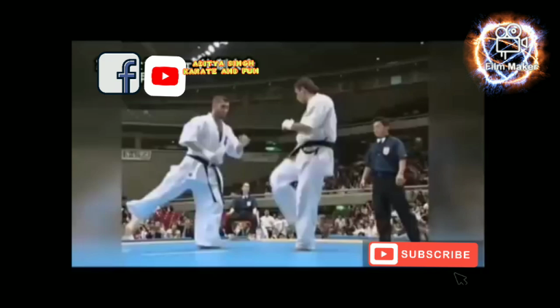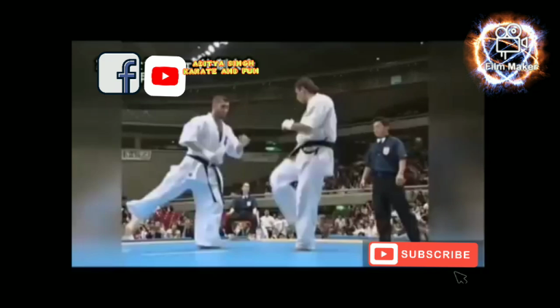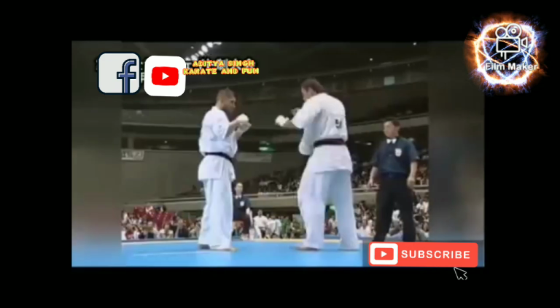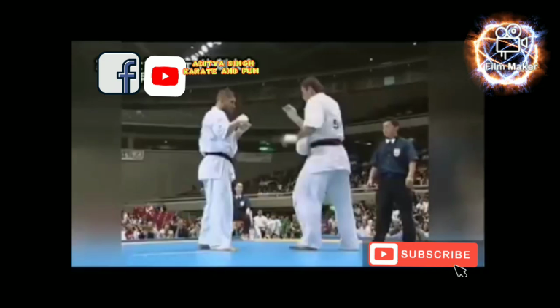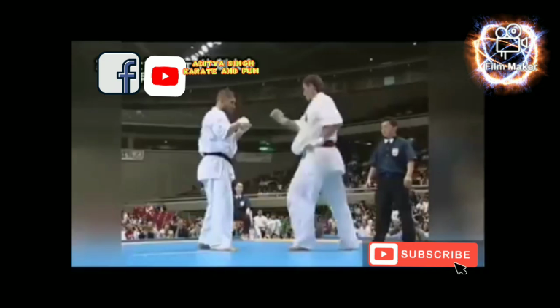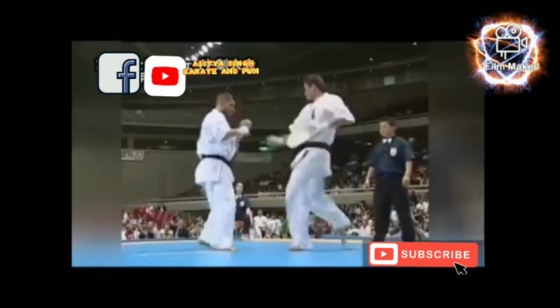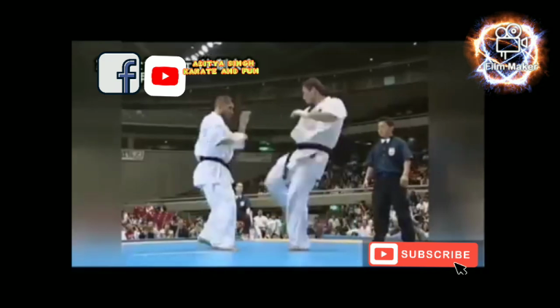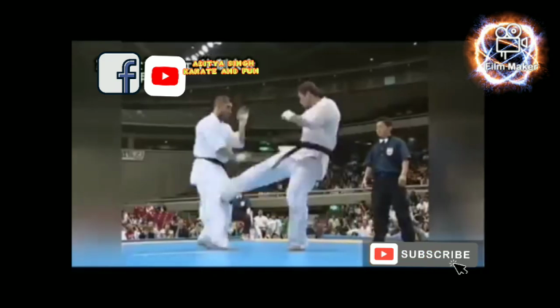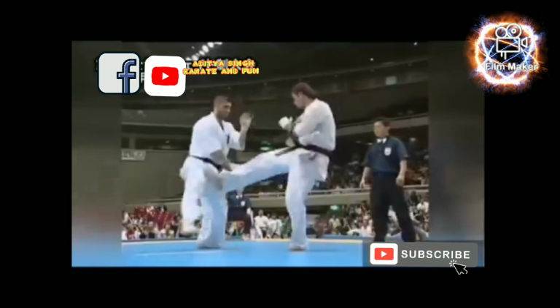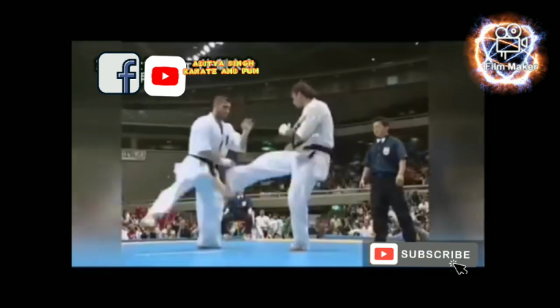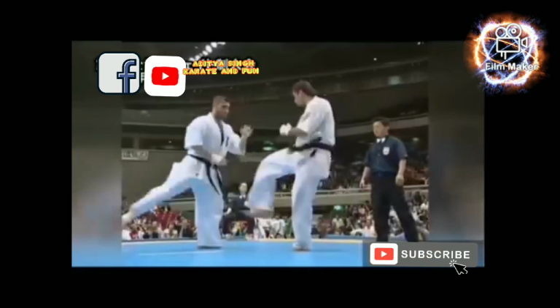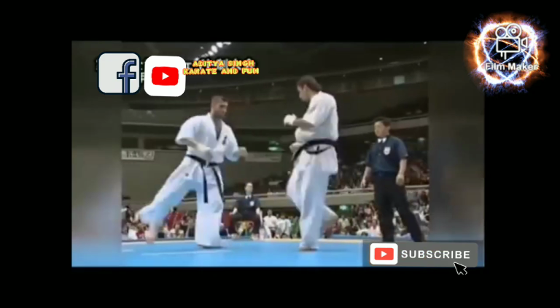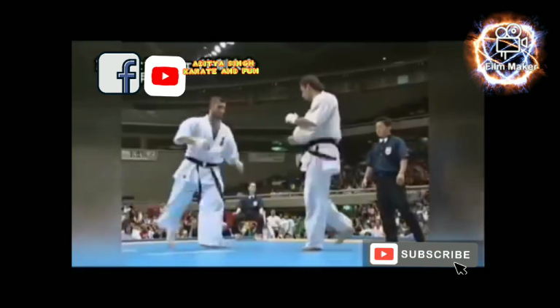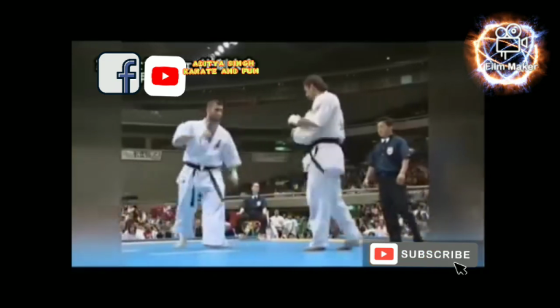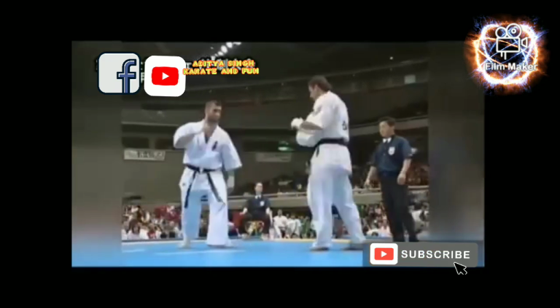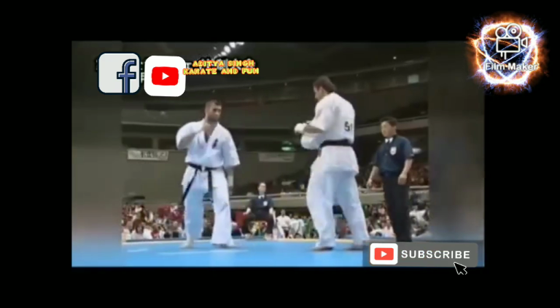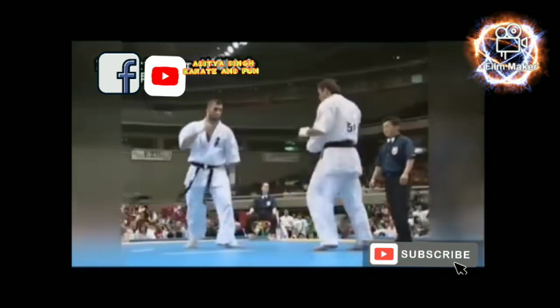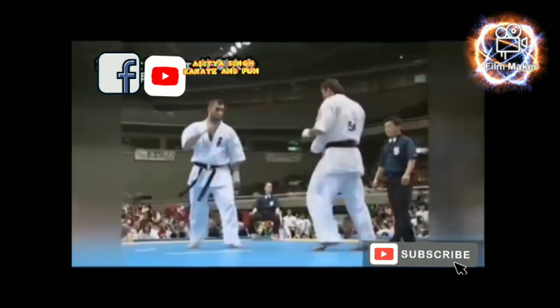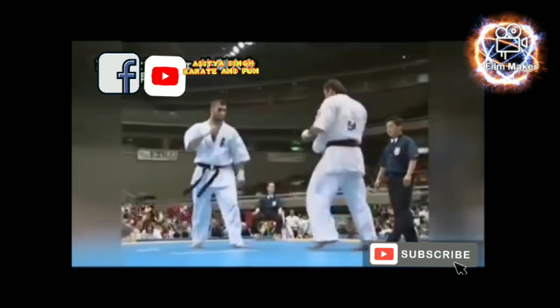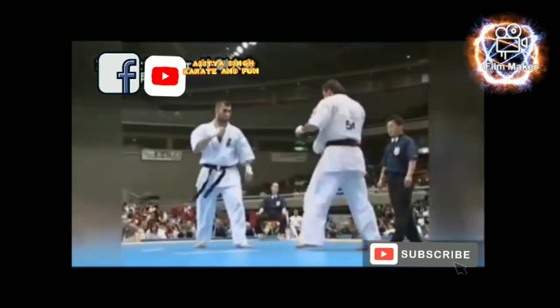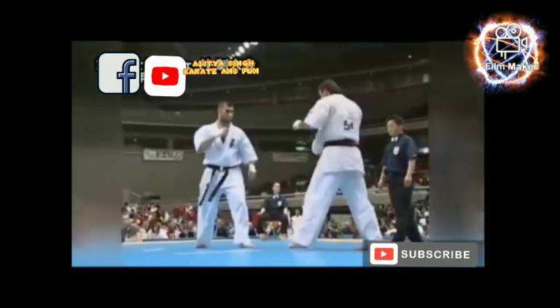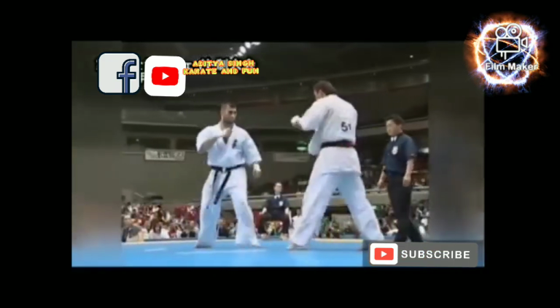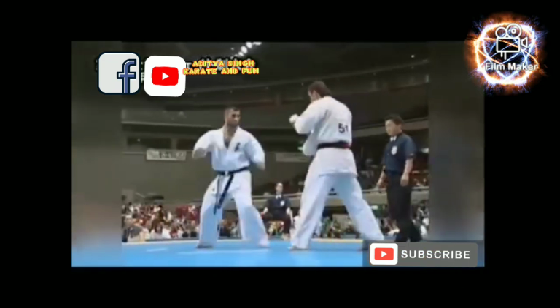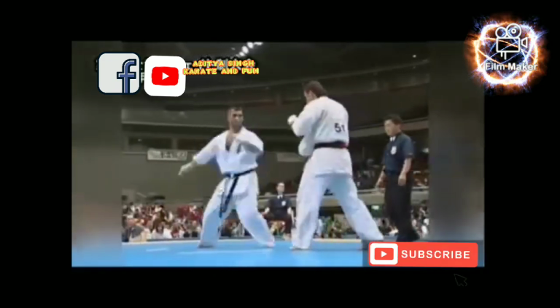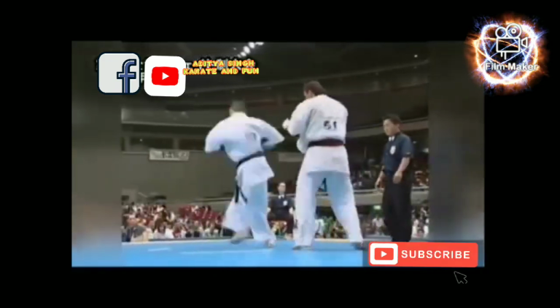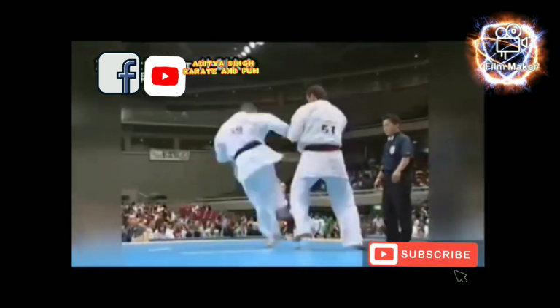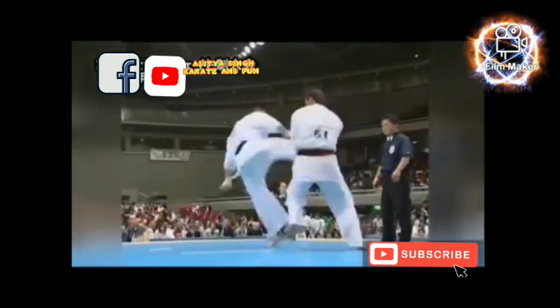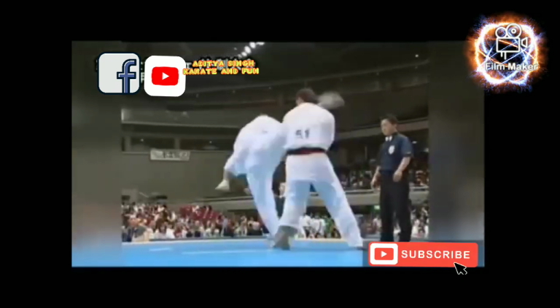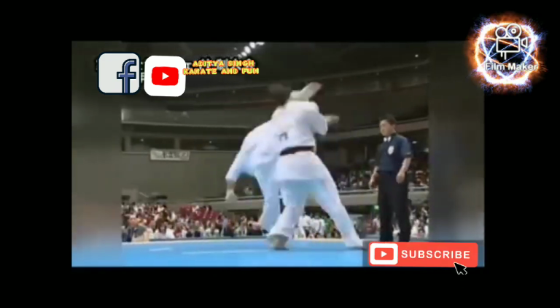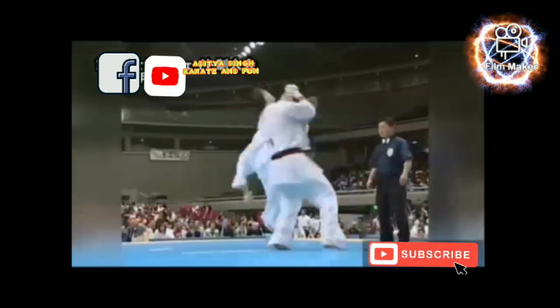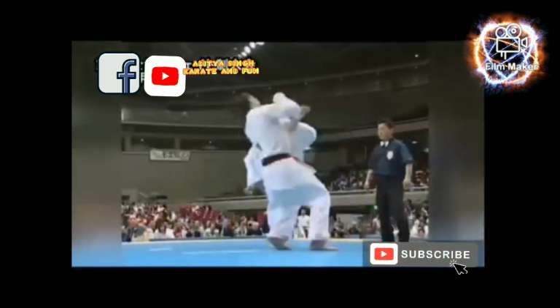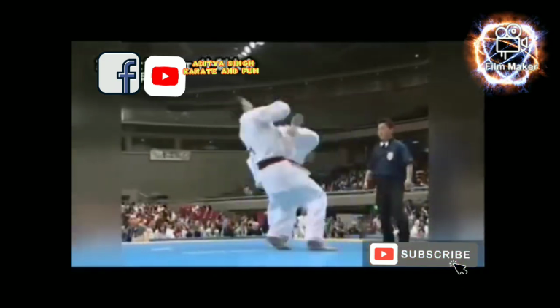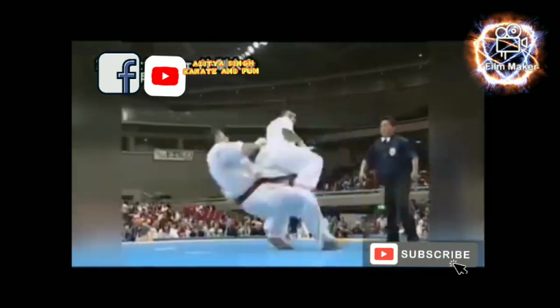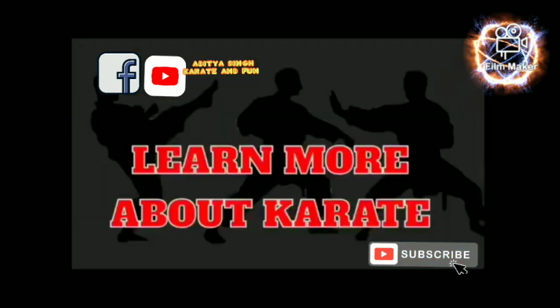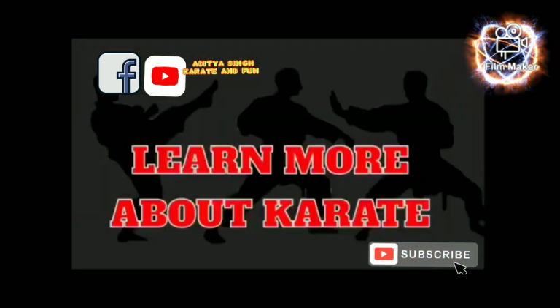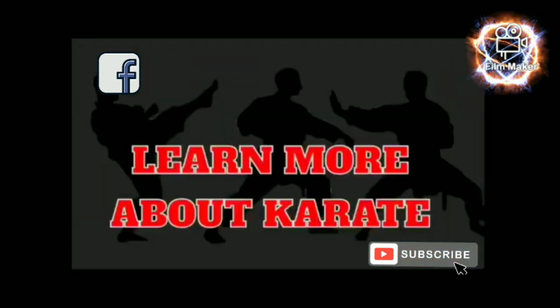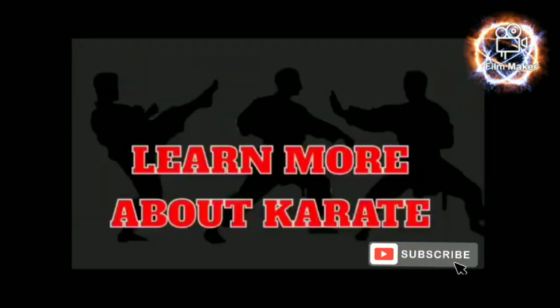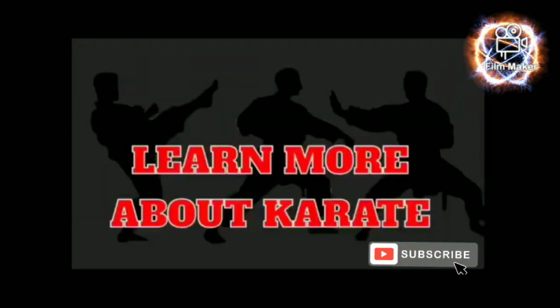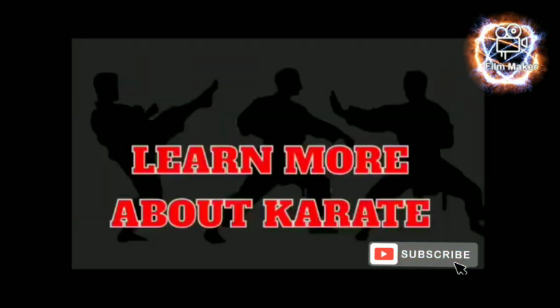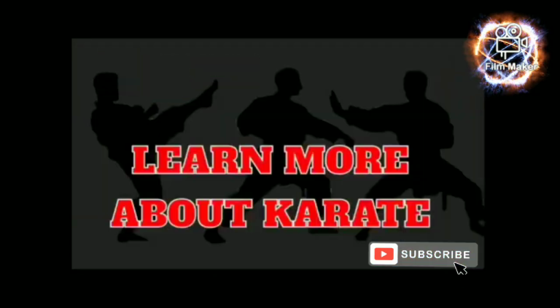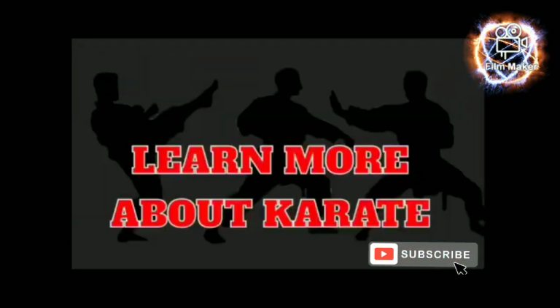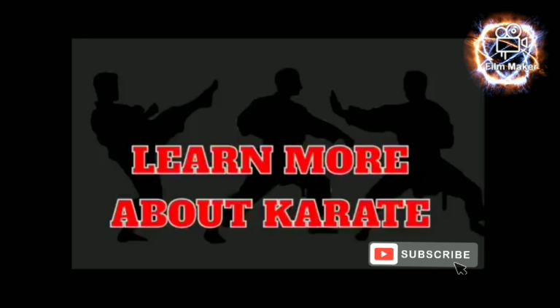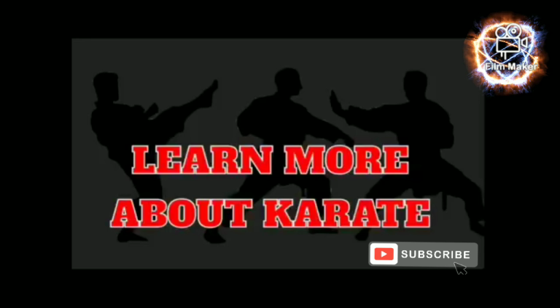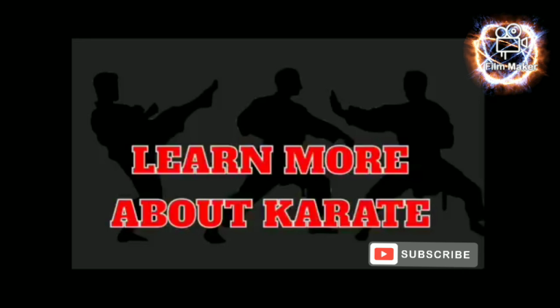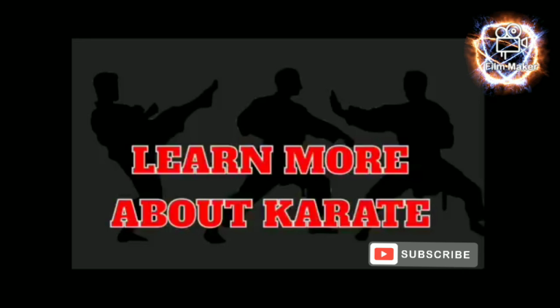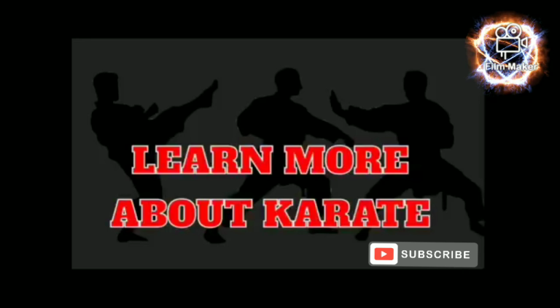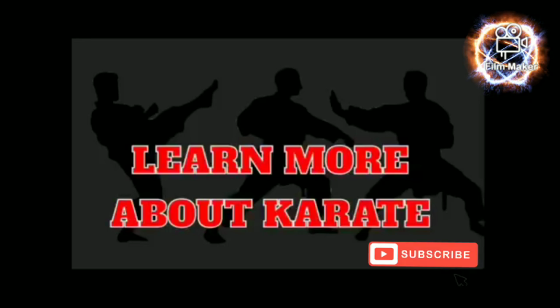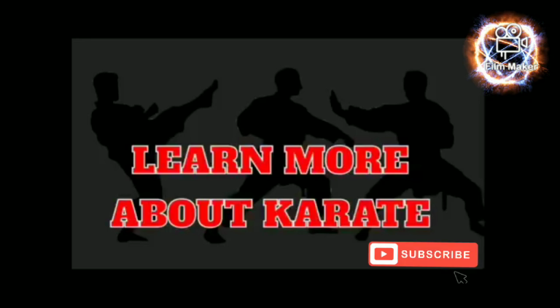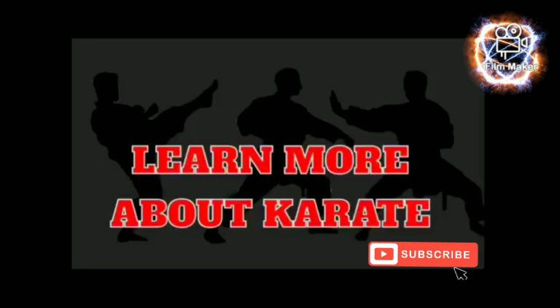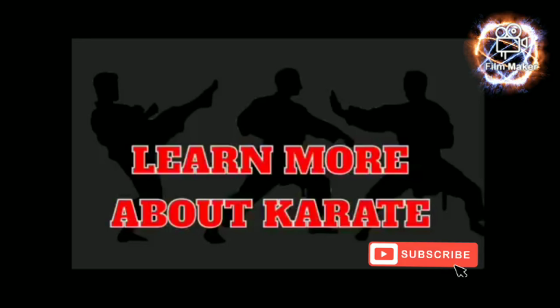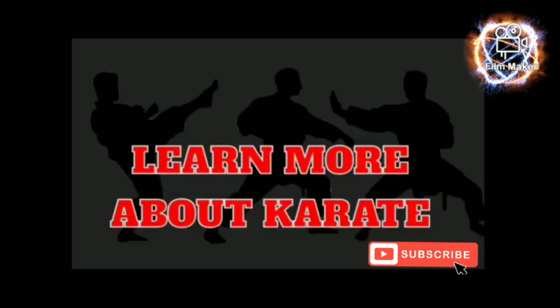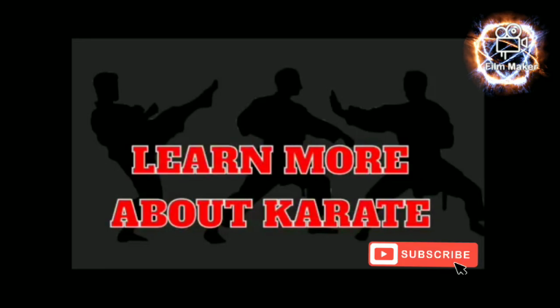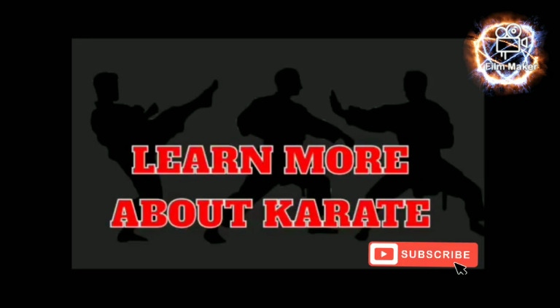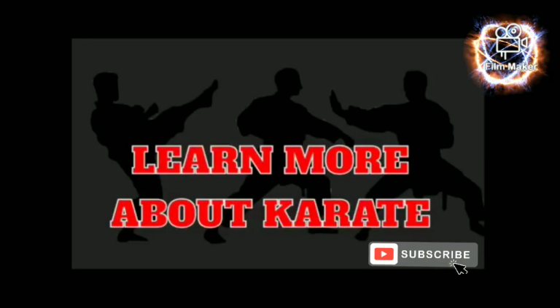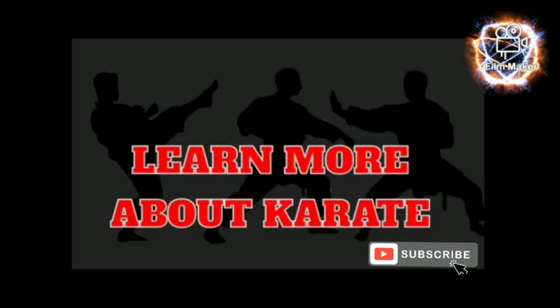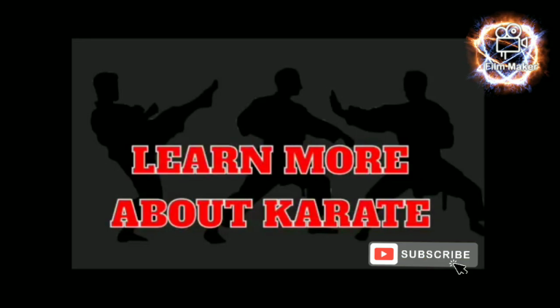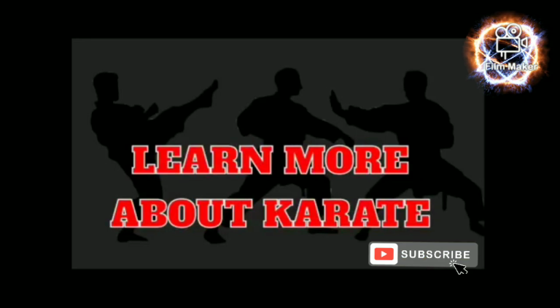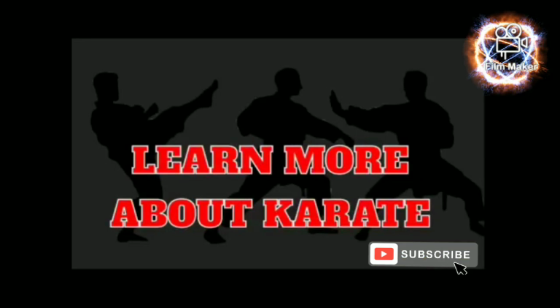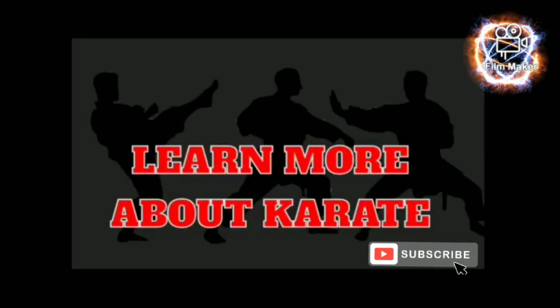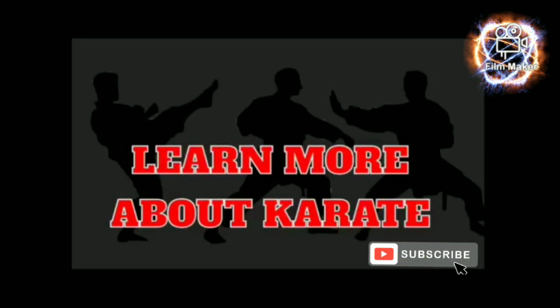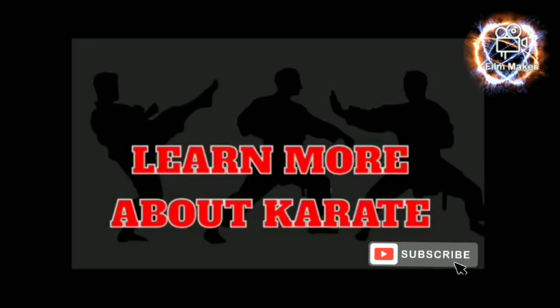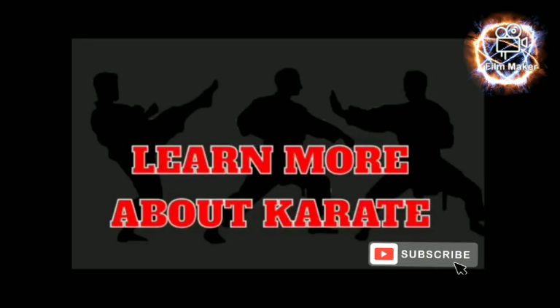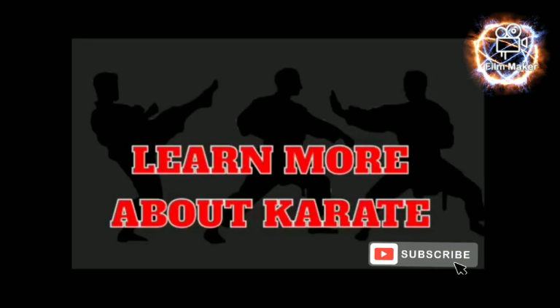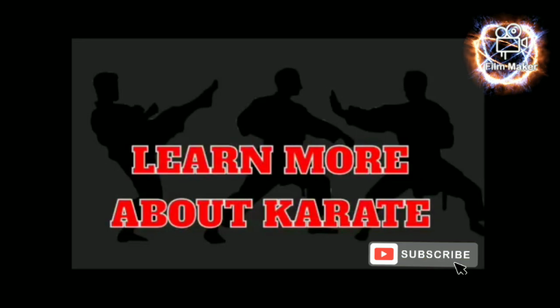In this video you can know 12 useful facts about karate.